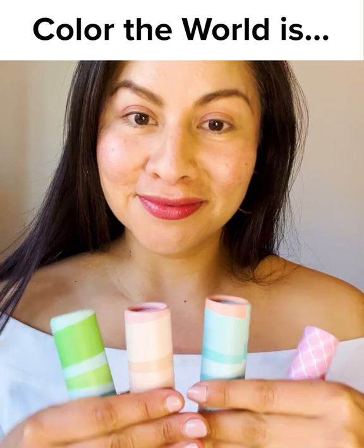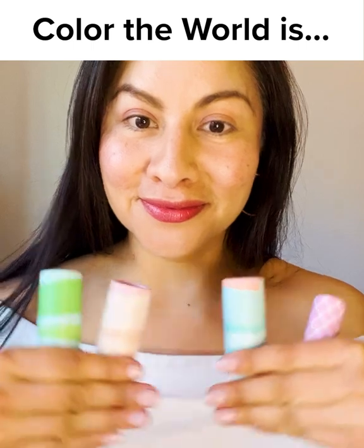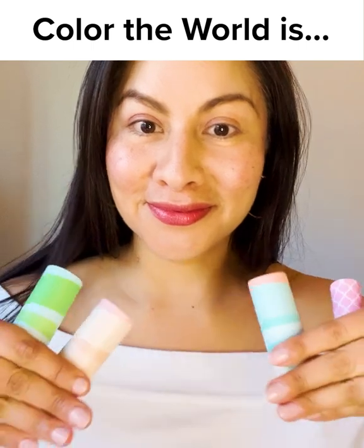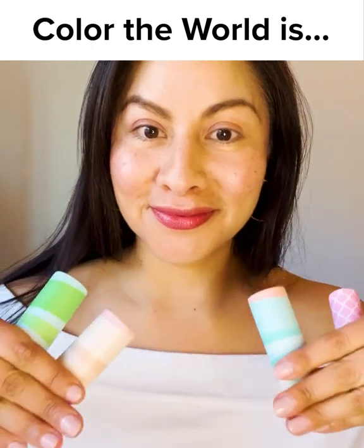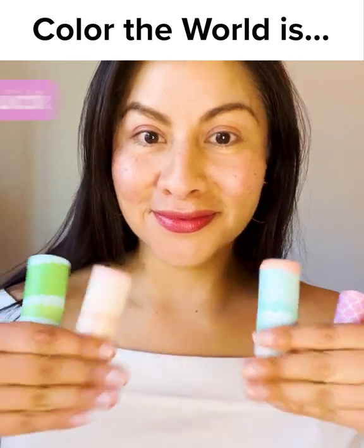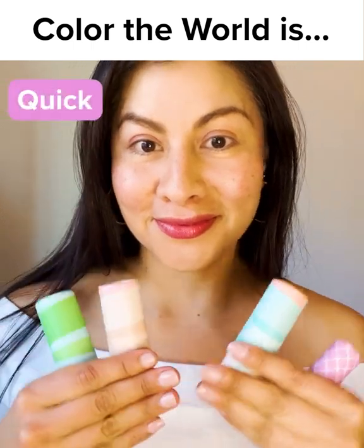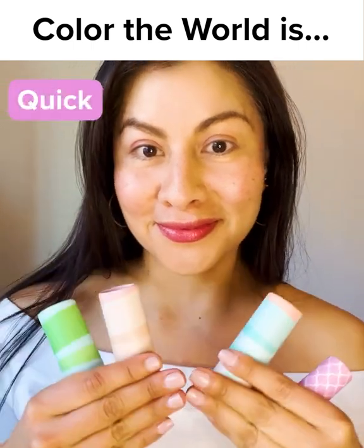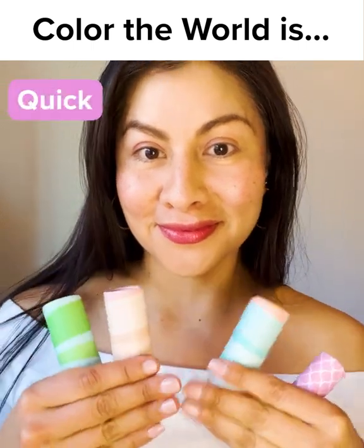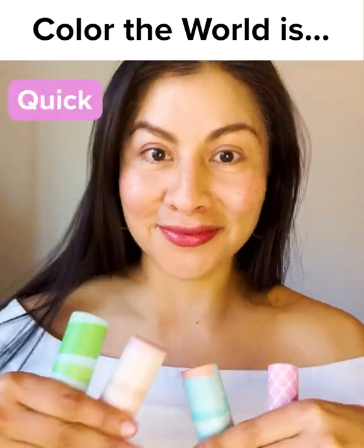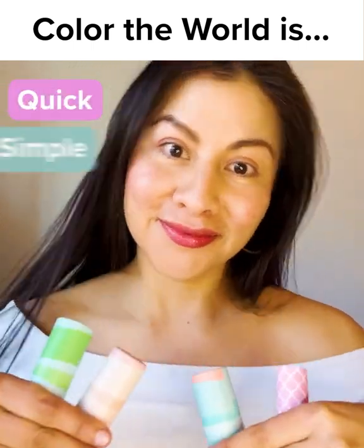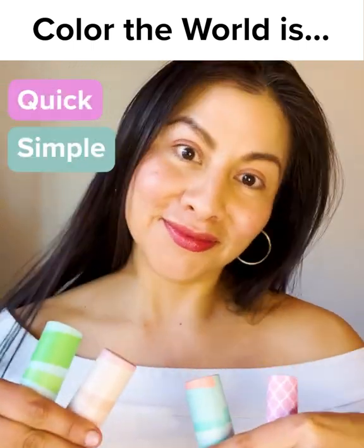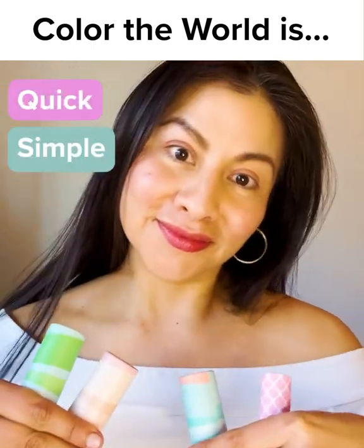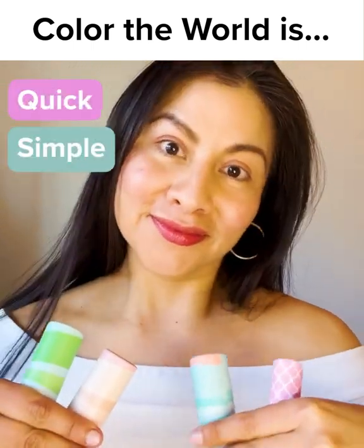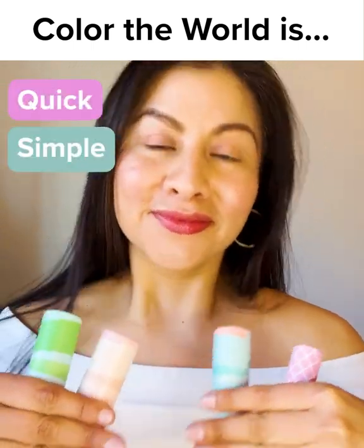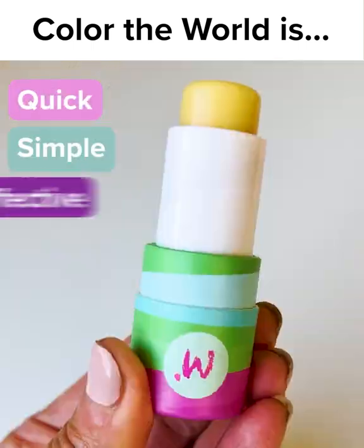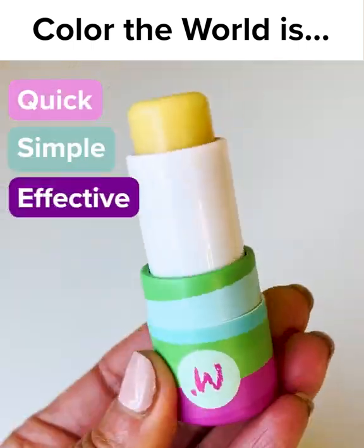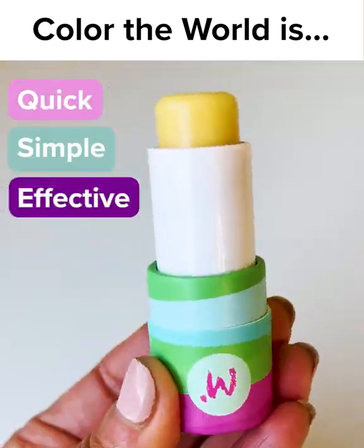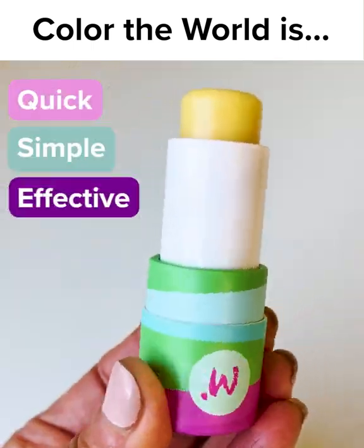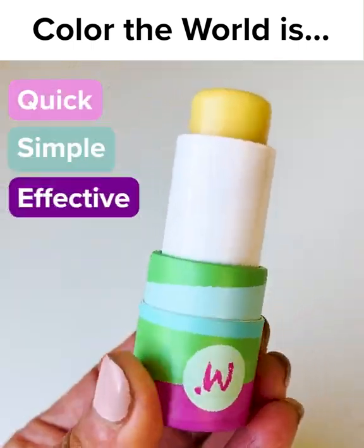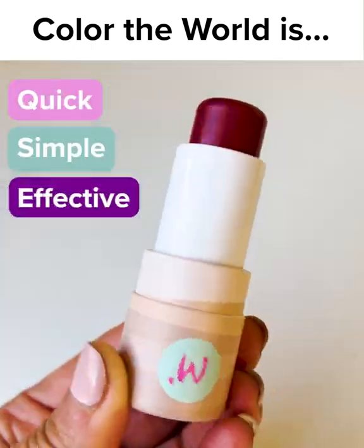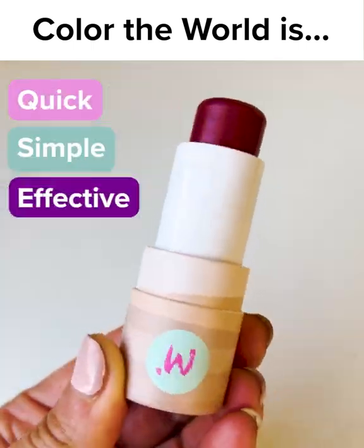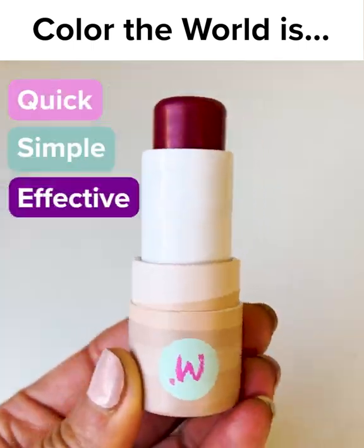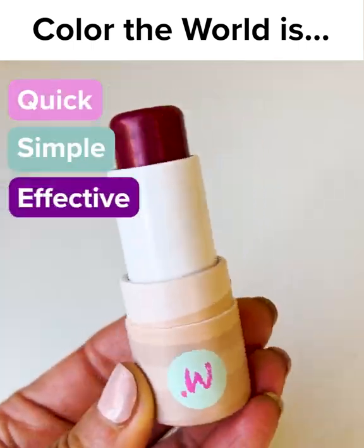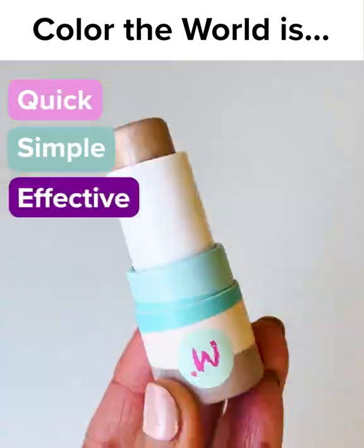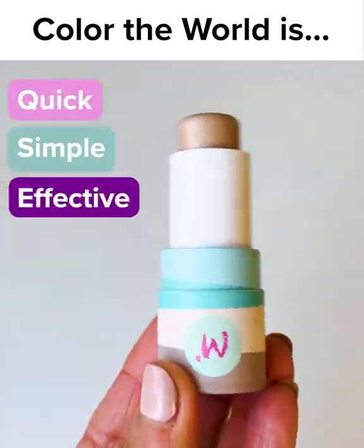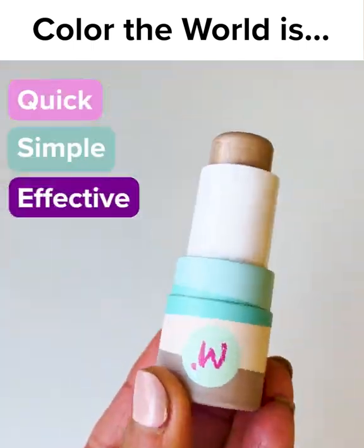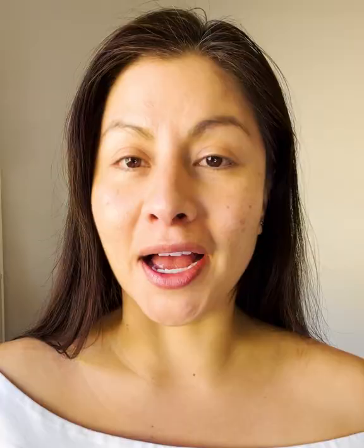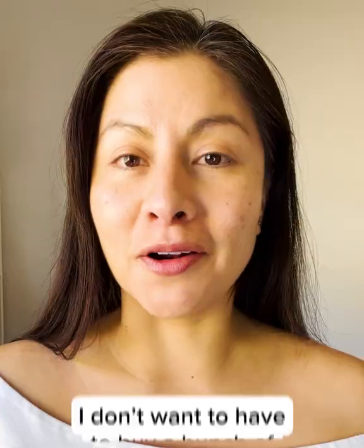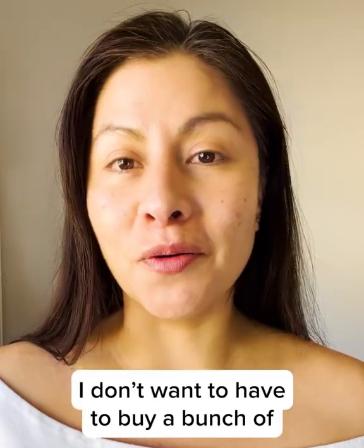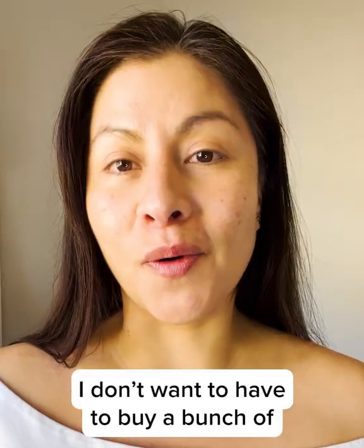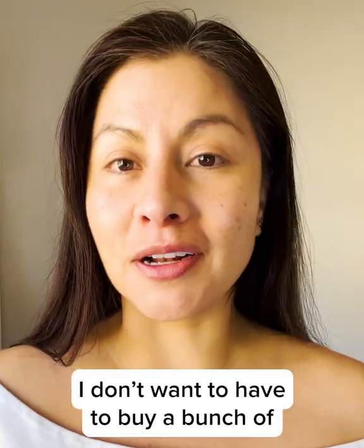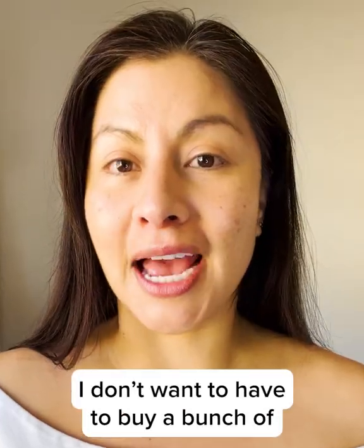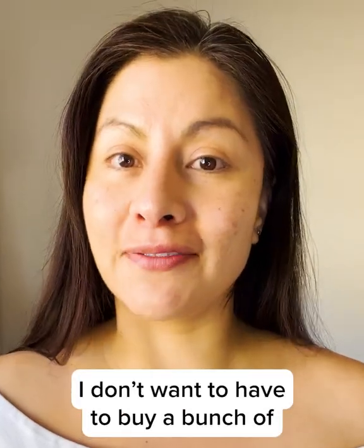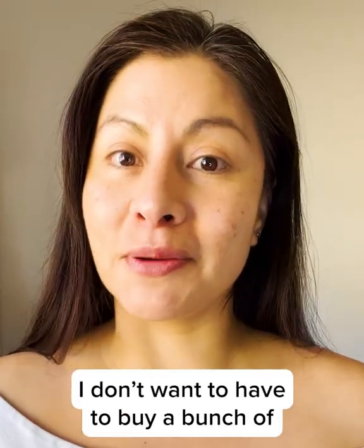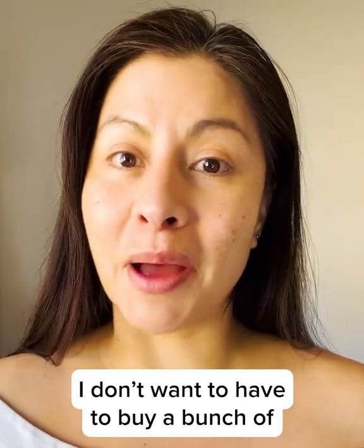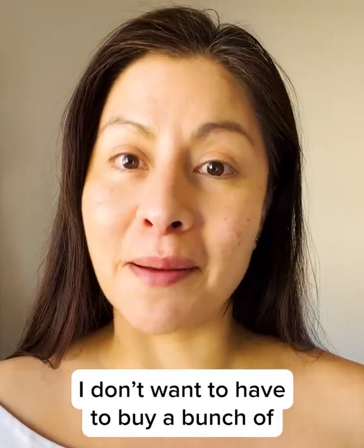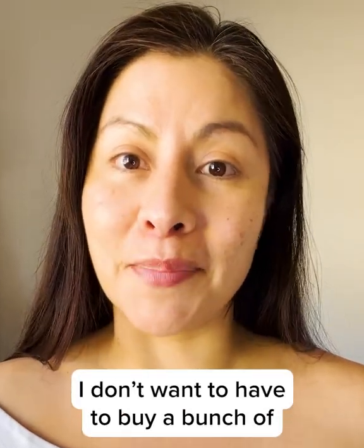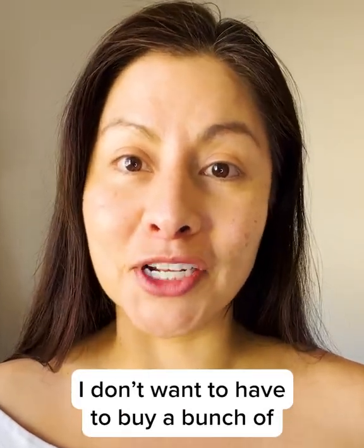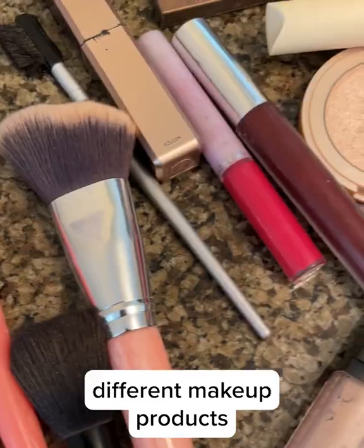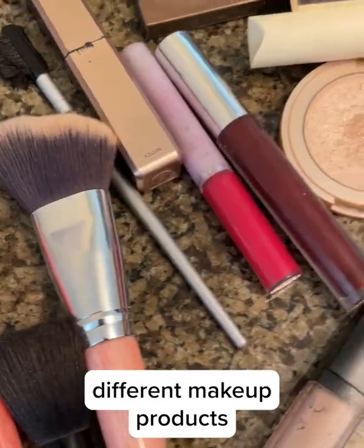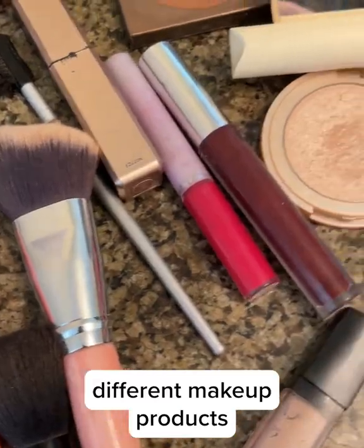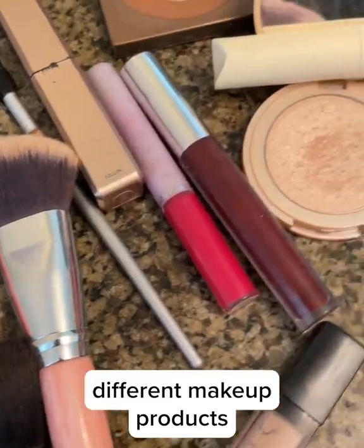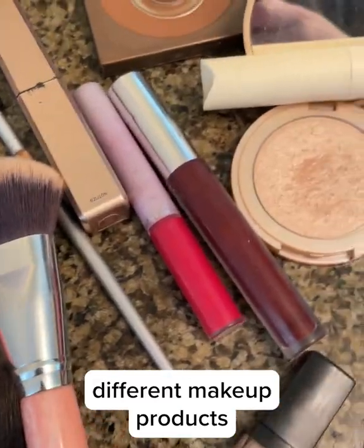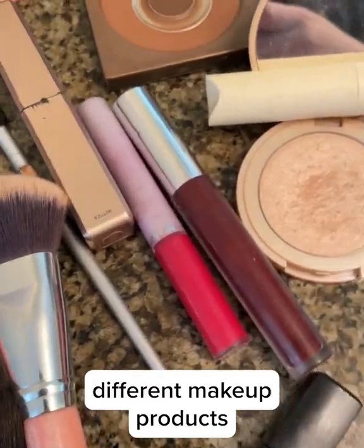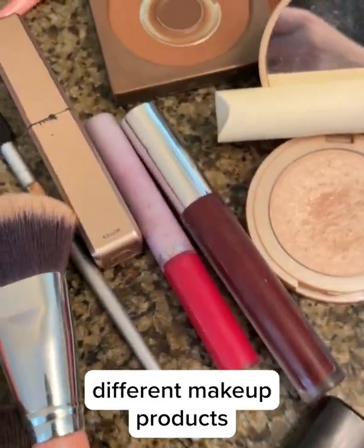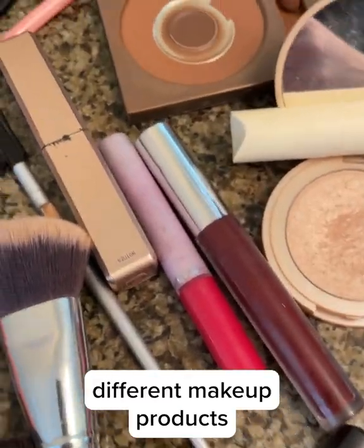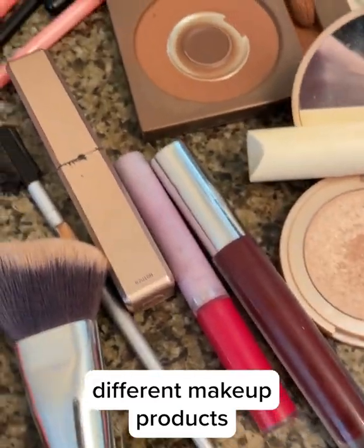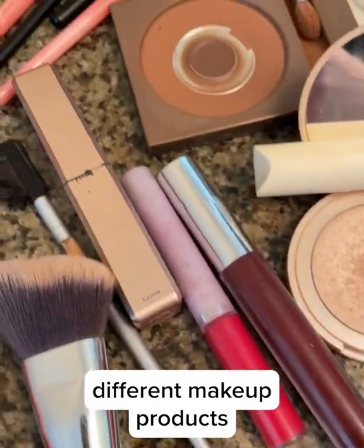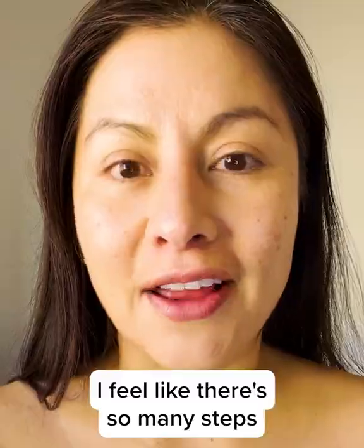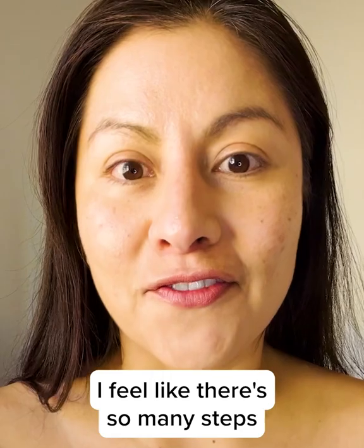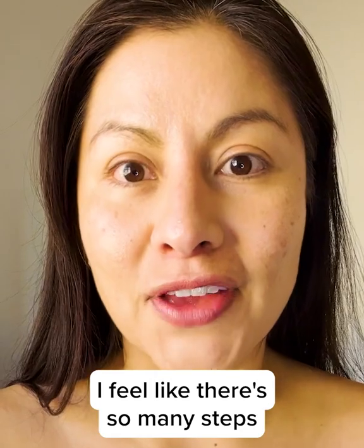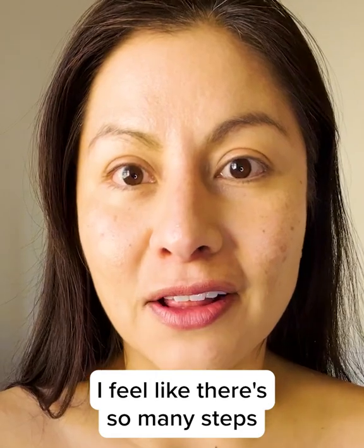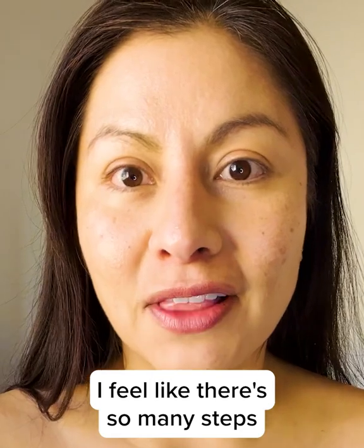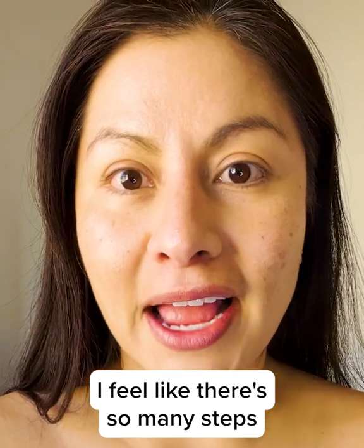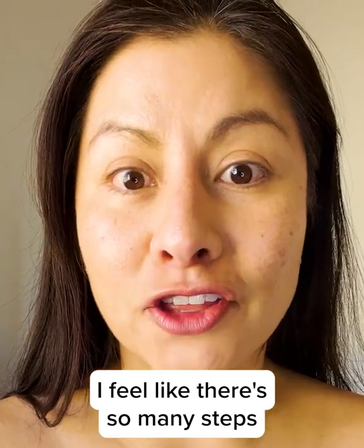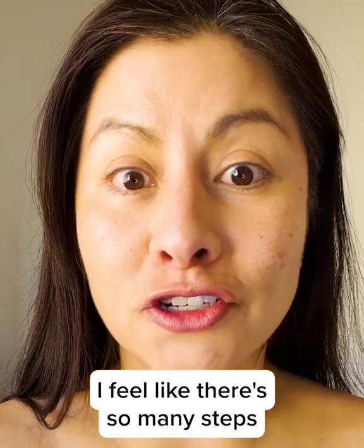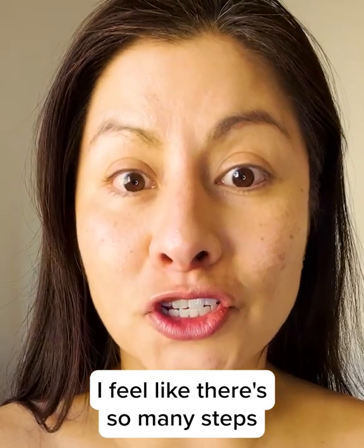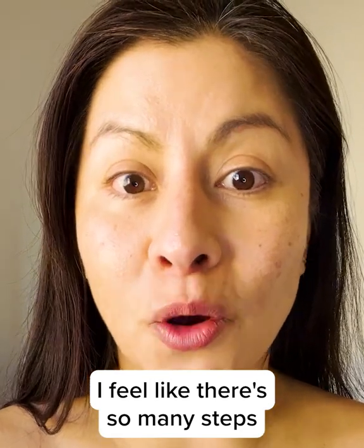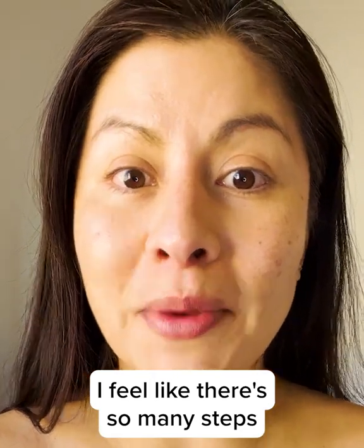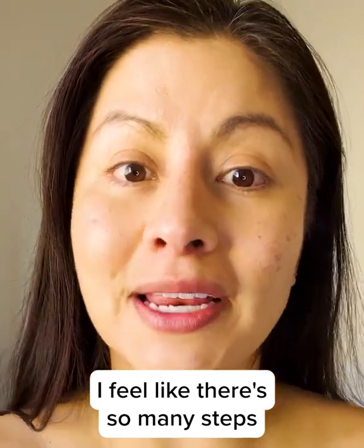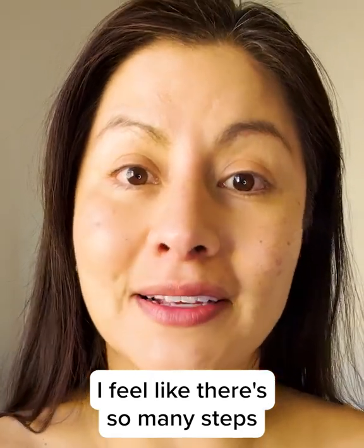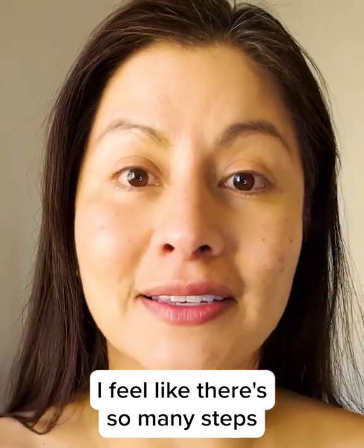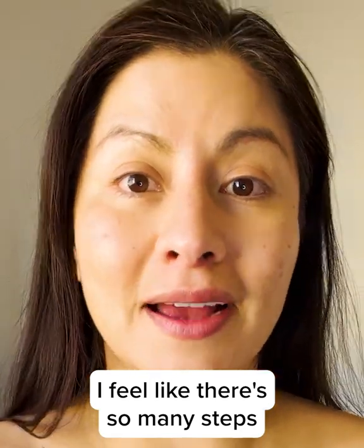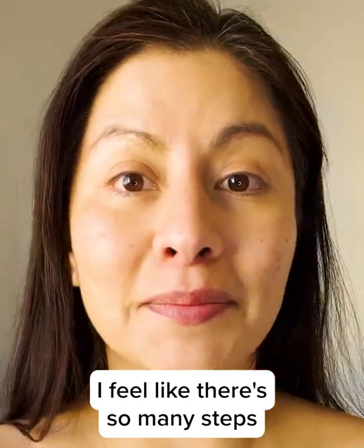It's a one-stop shop. I just grab the bundle and go. I don't want to have to buy a bunch of different makeup products — I feel like there's so many steps.